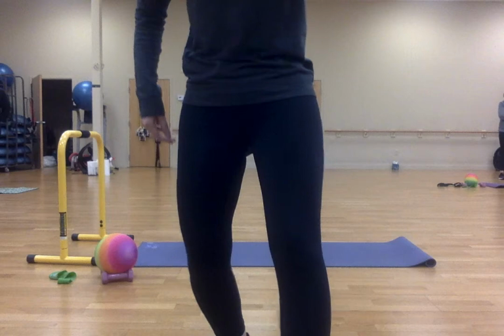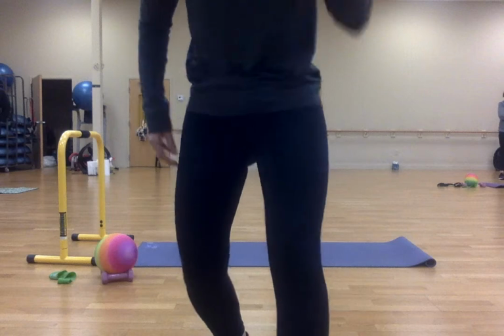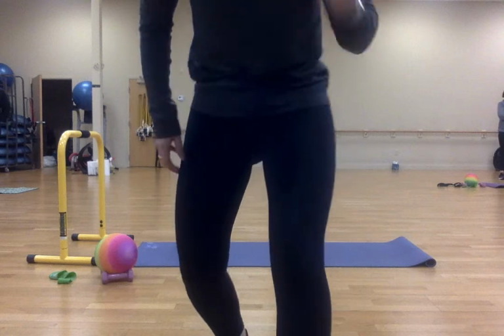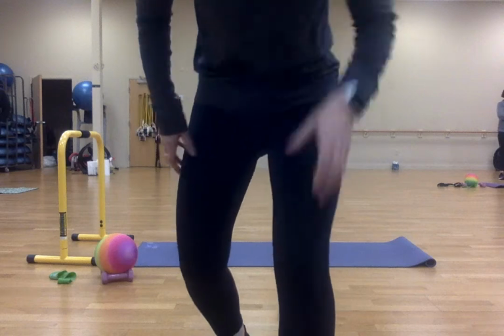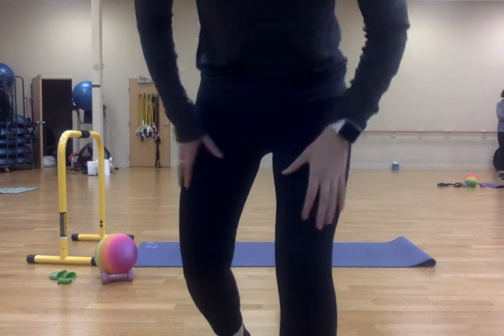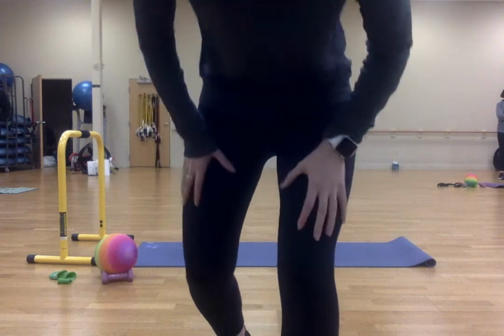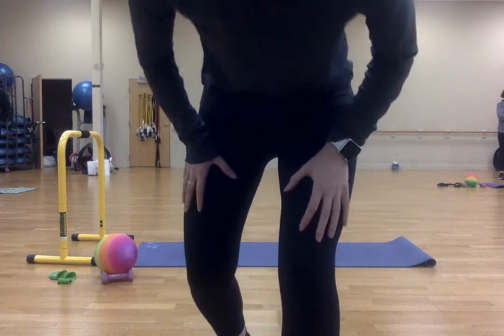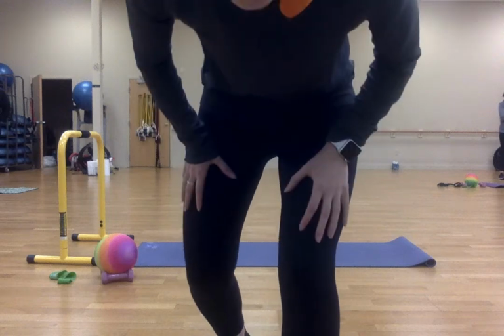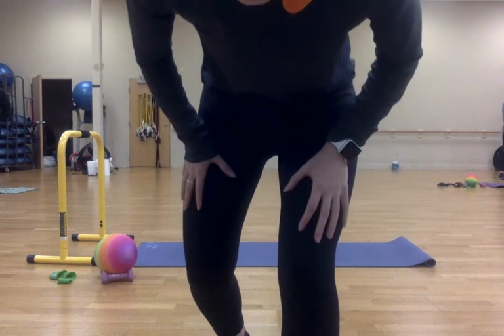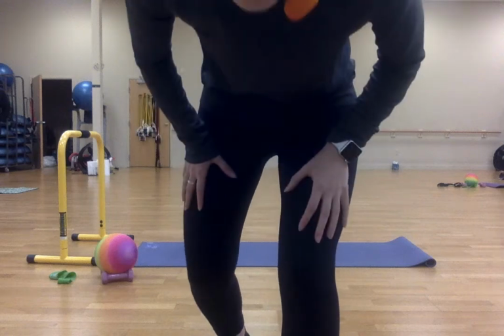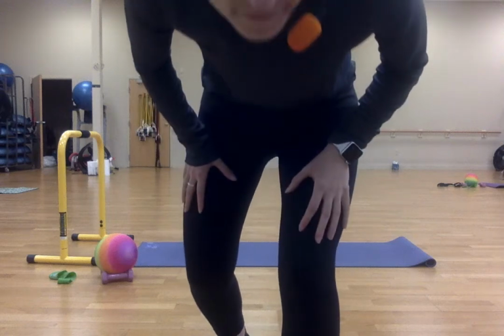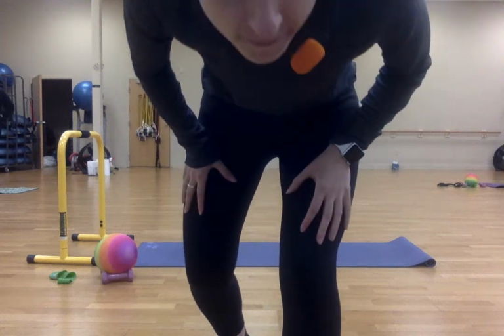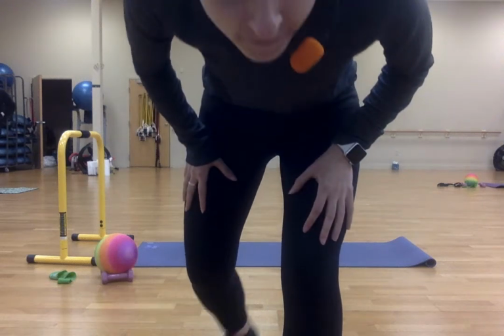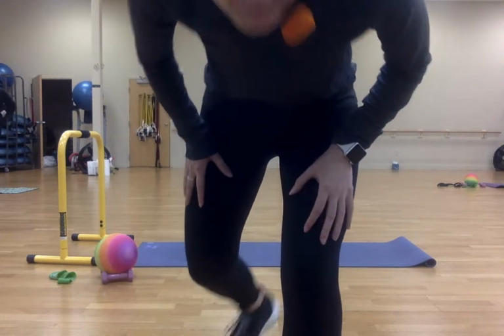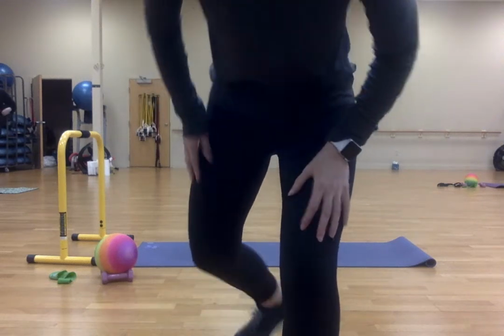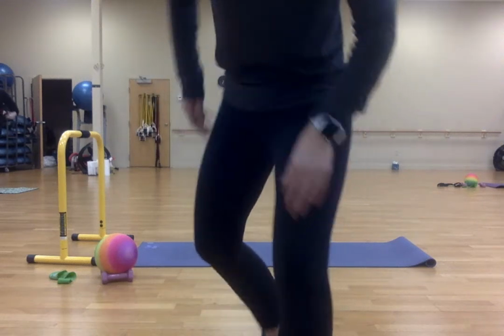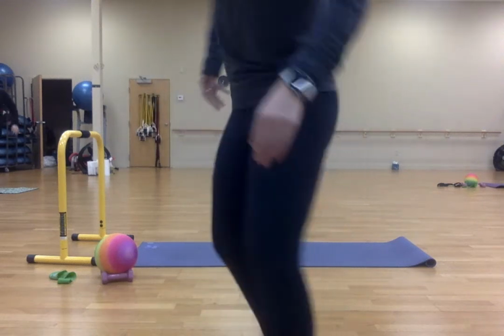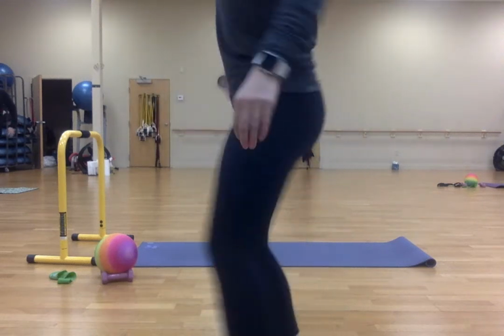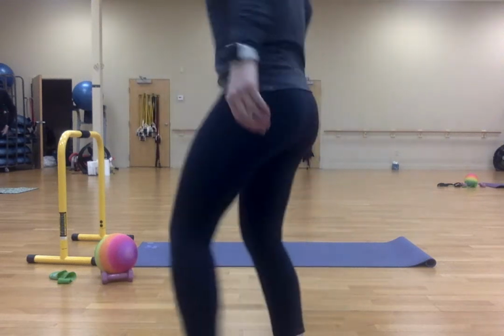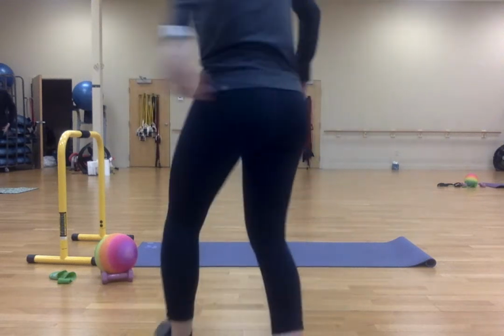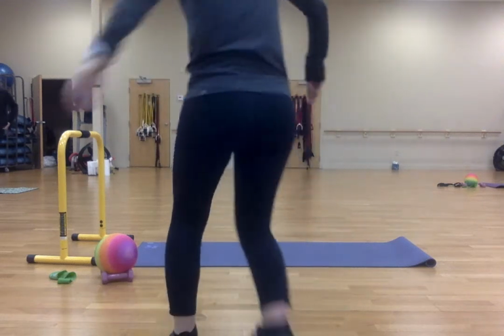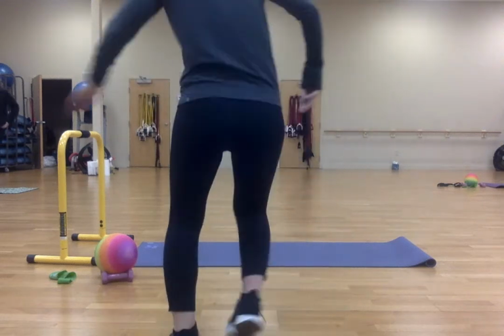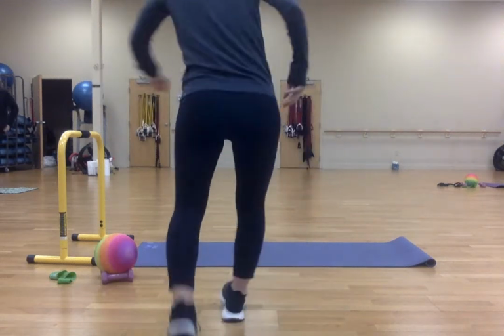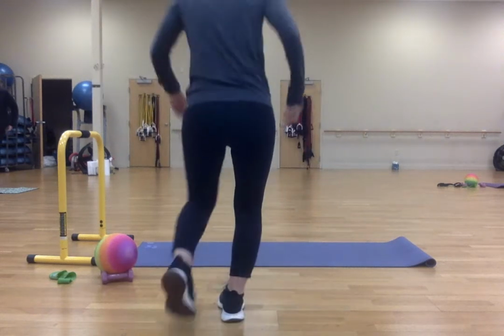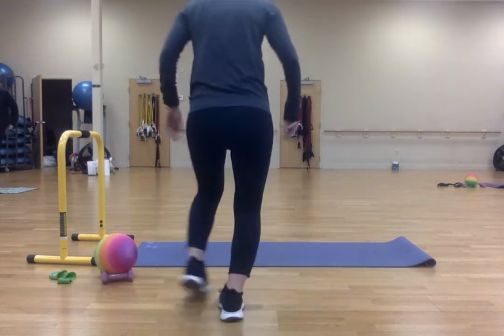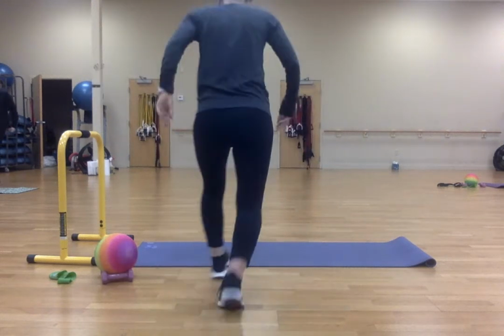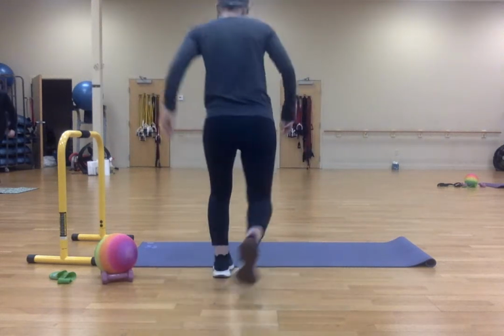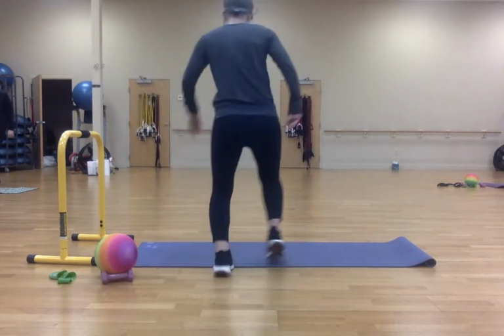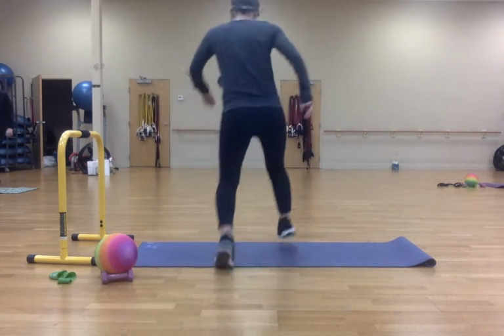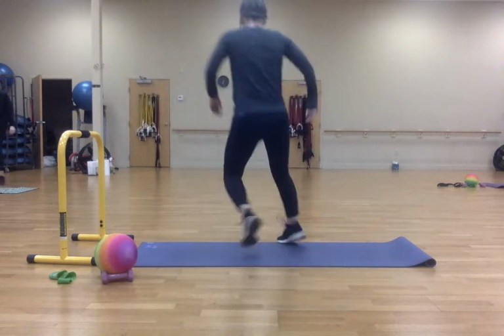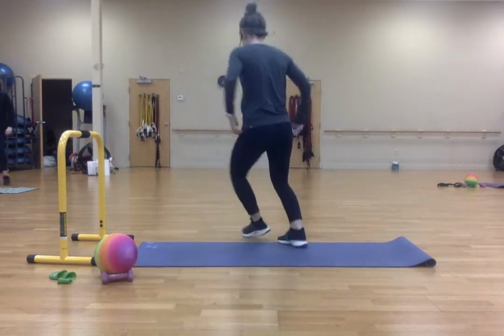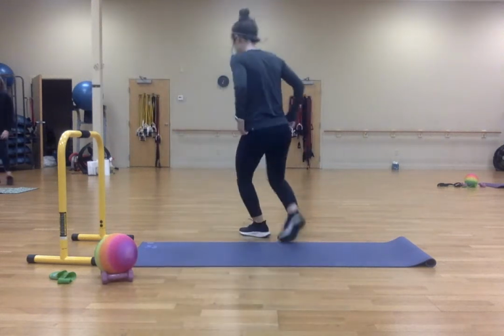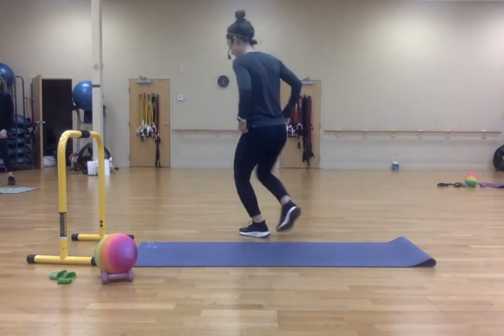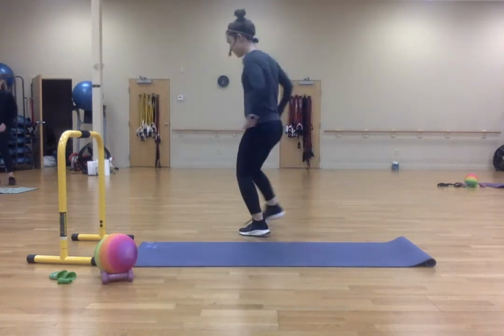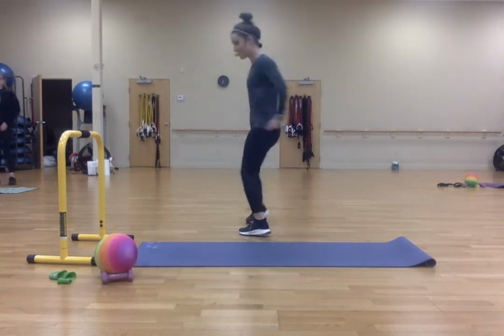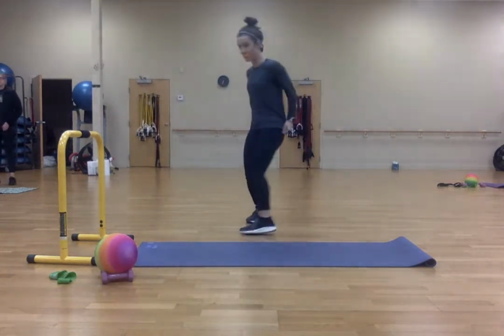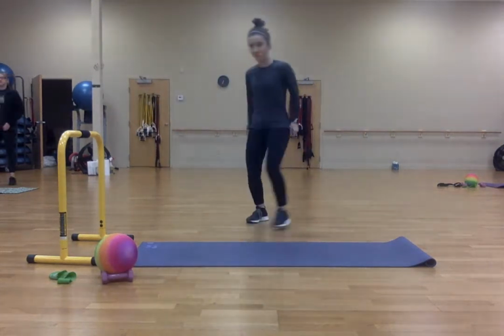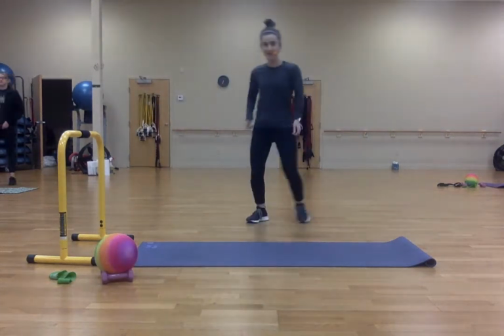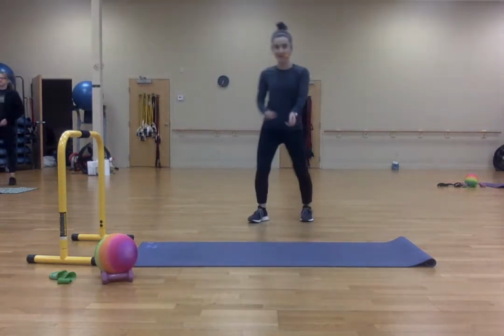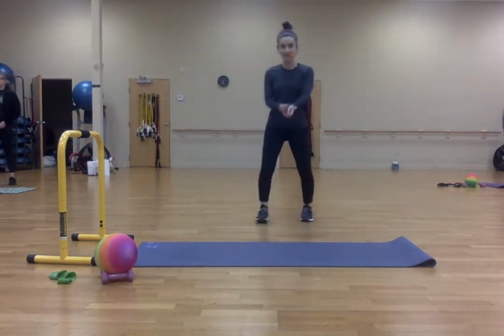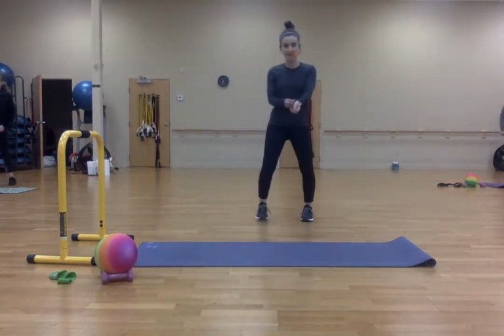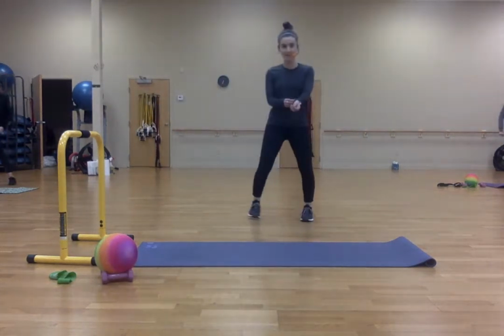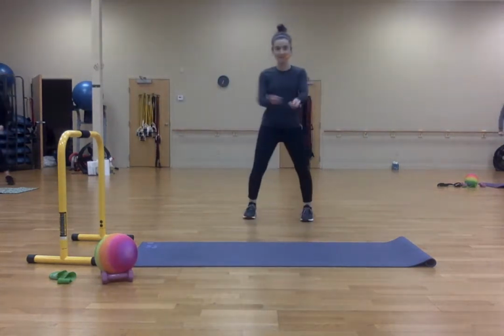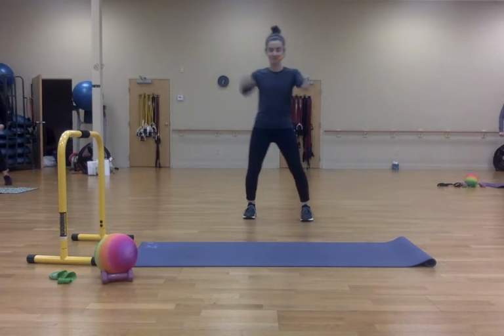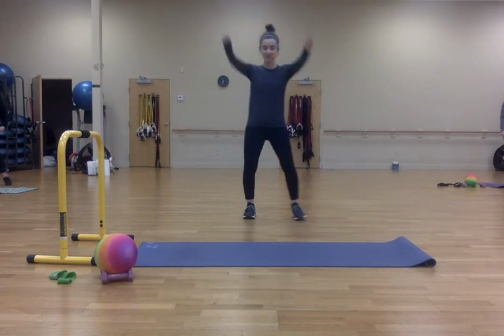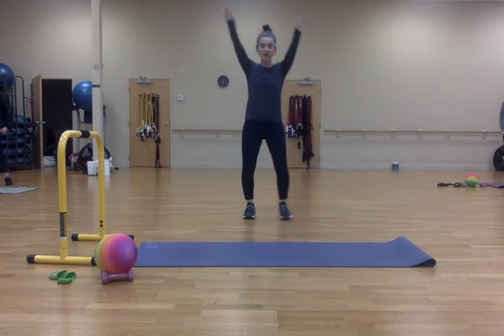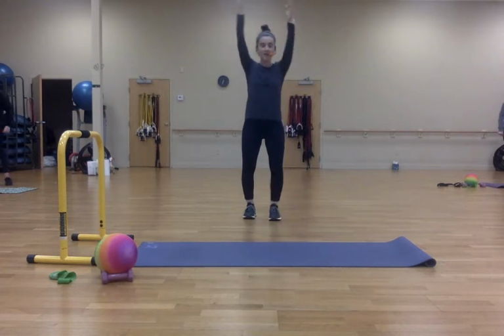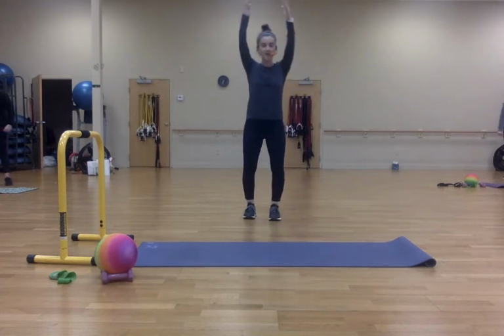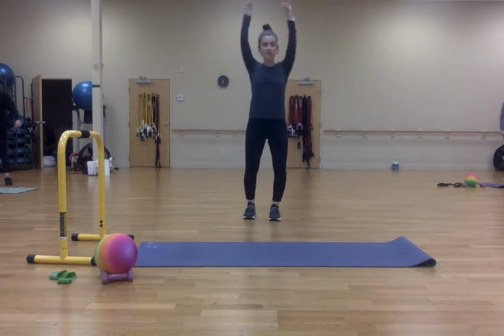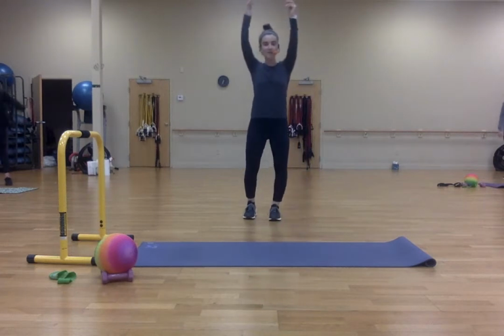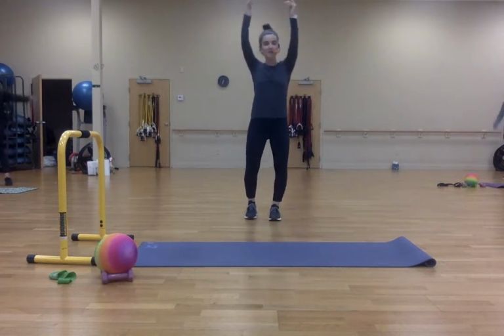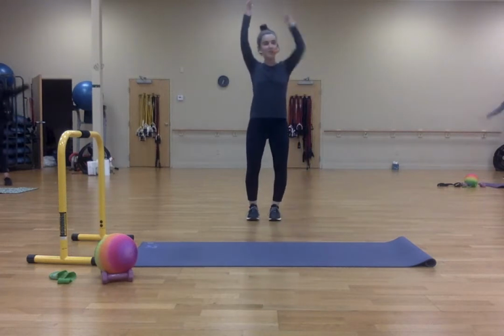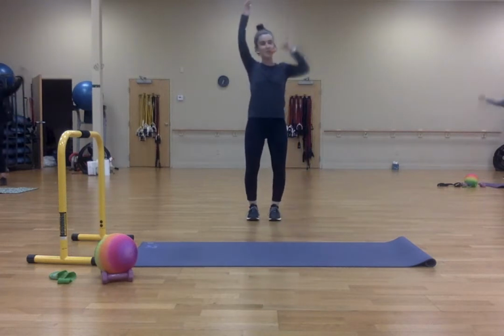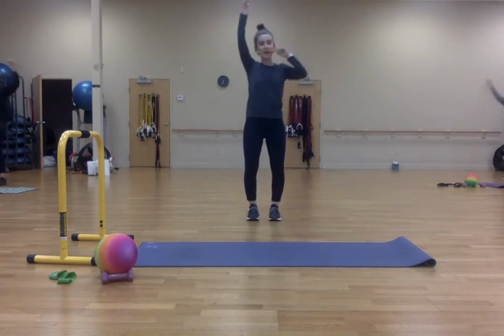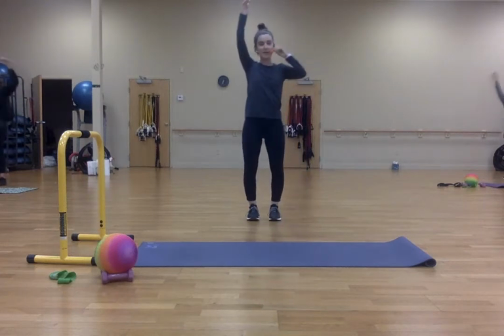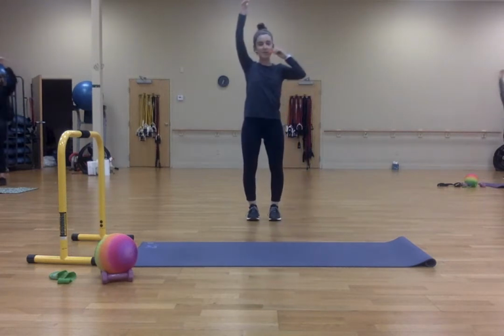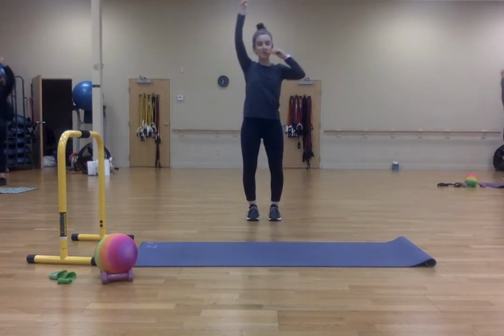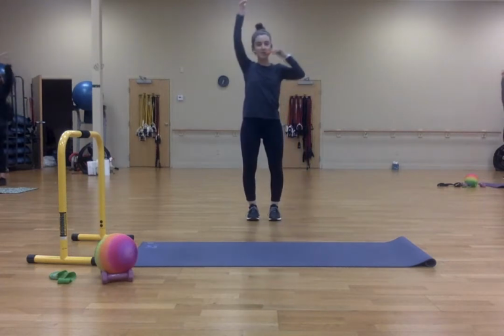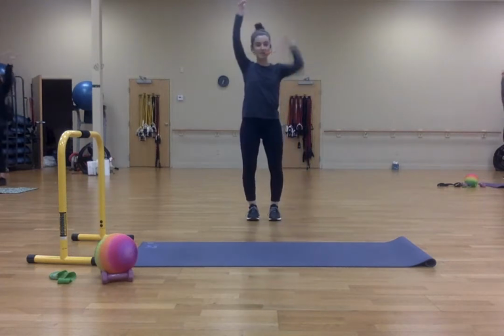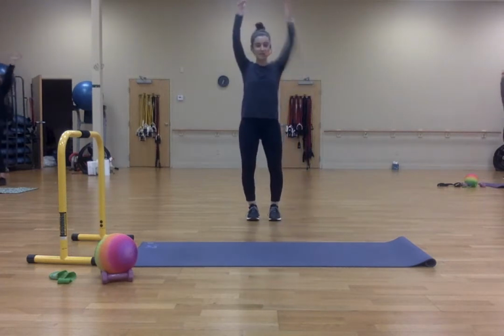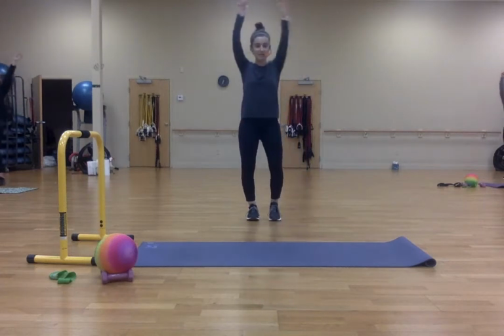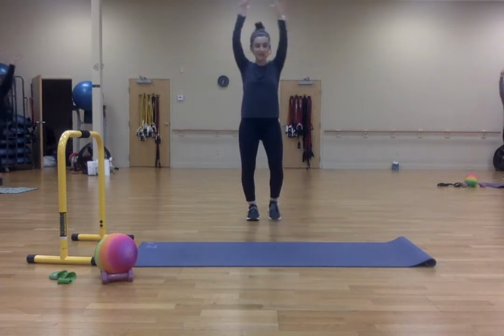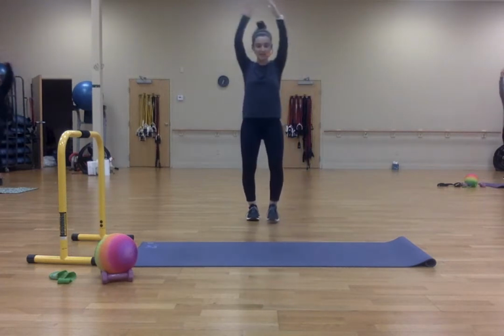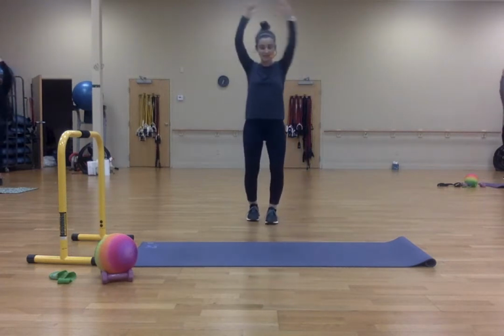Together. Okay, let's go ahead and get warmed up here. We're going to start by marching right-left.